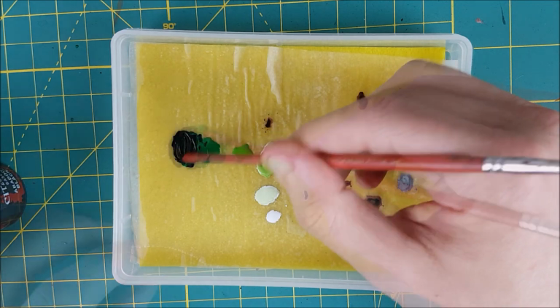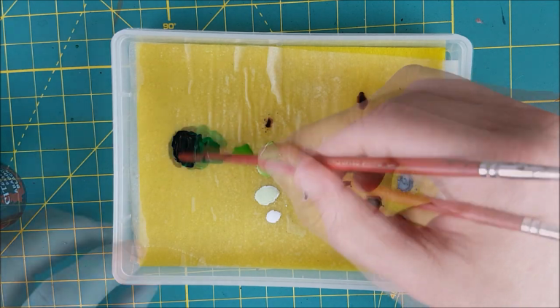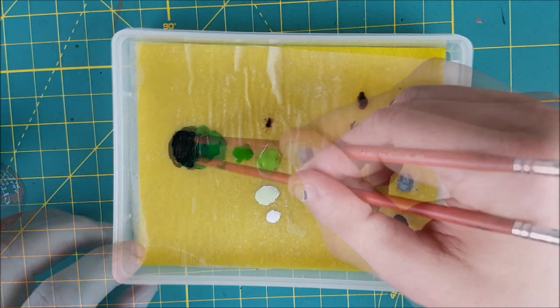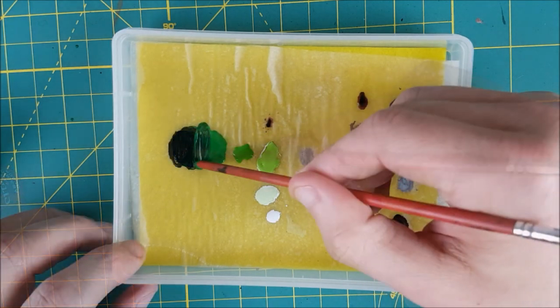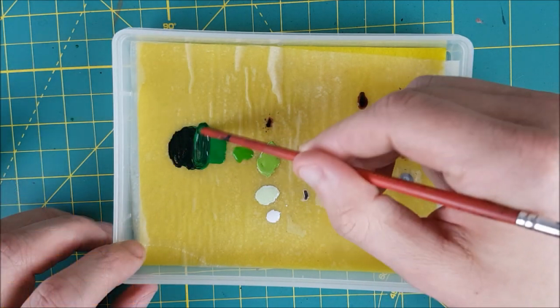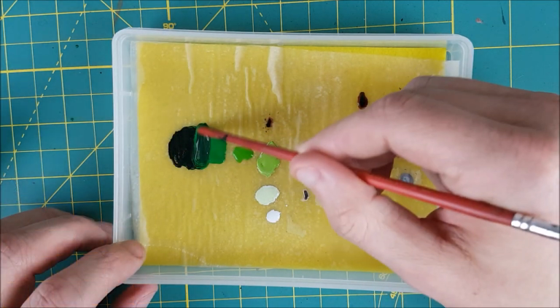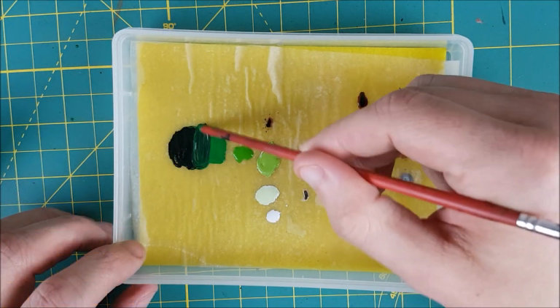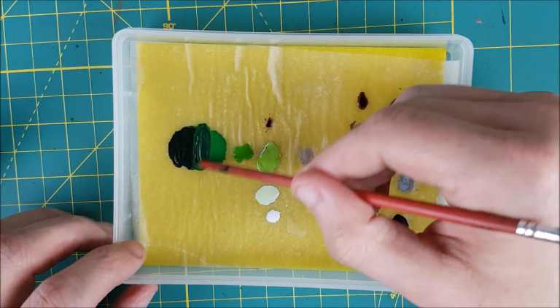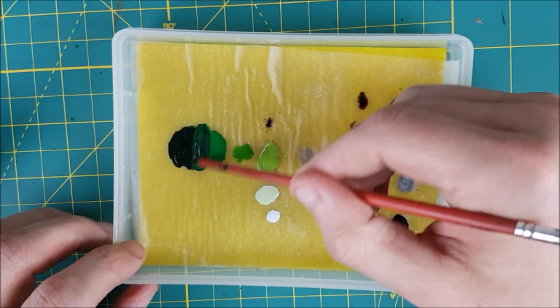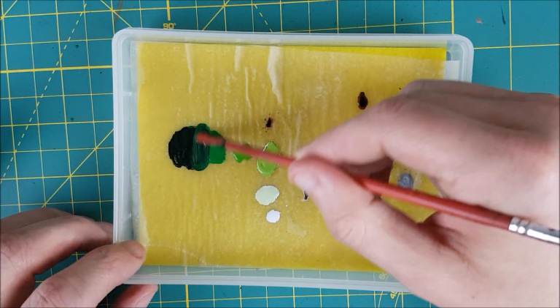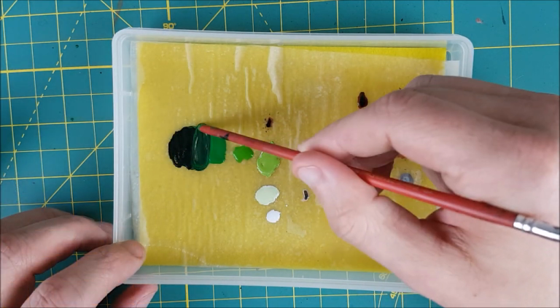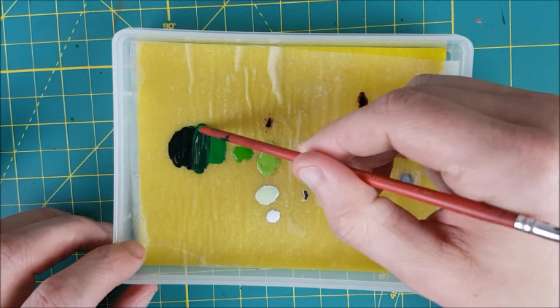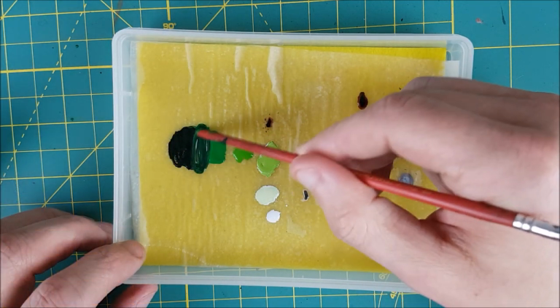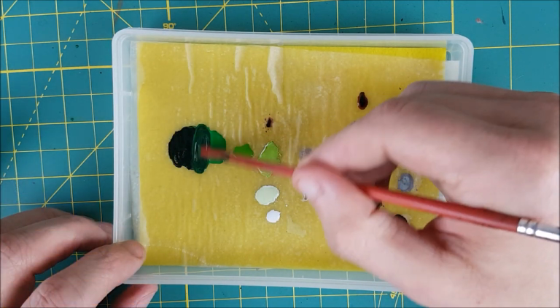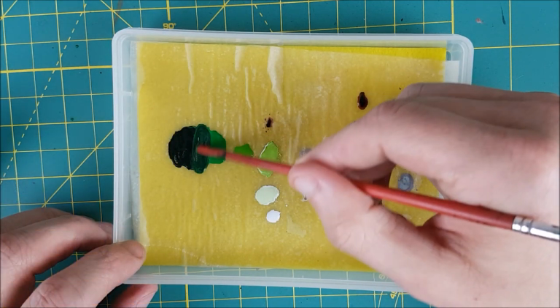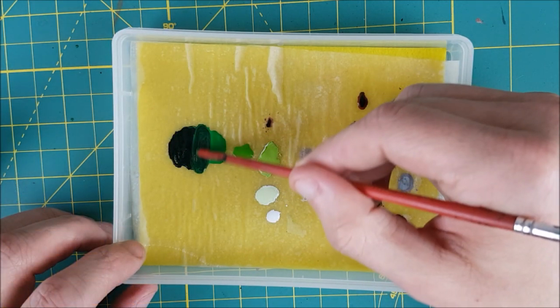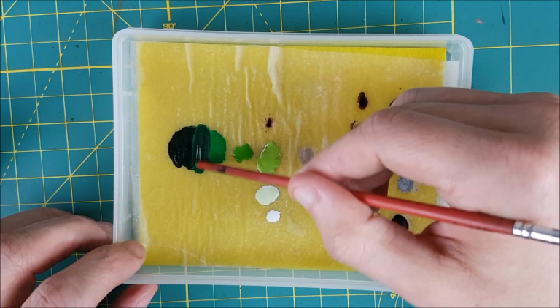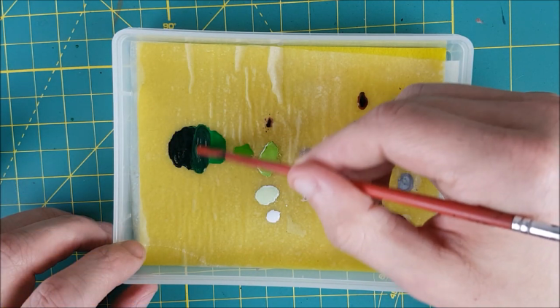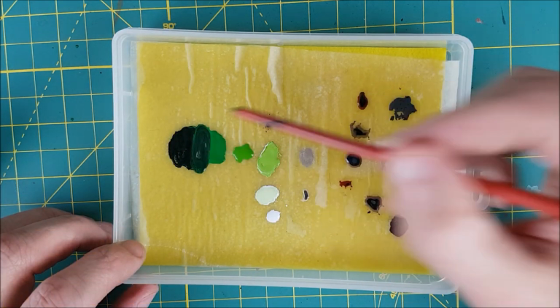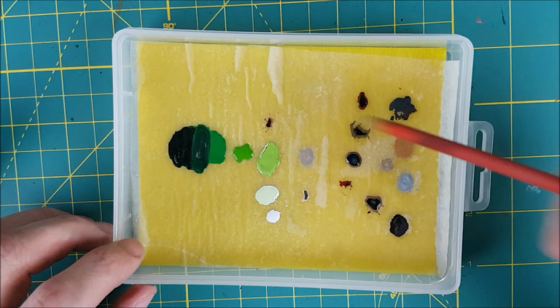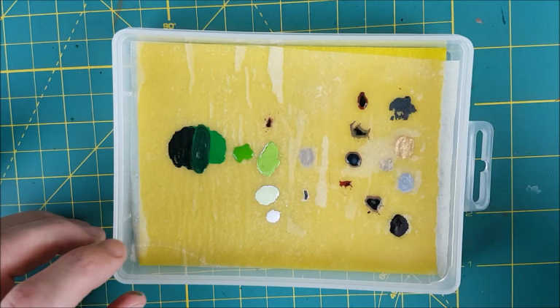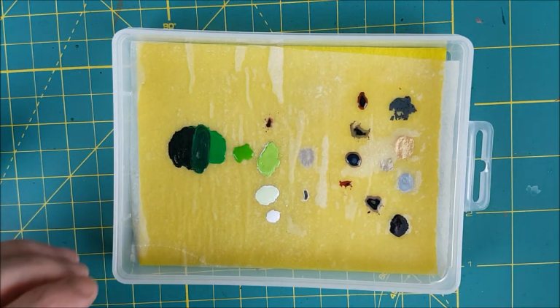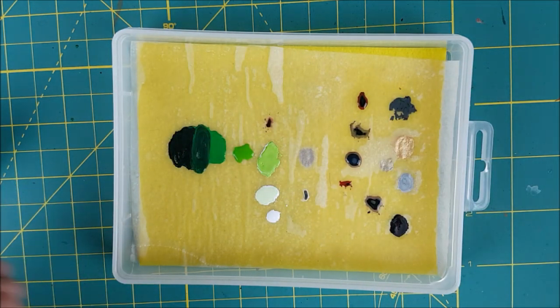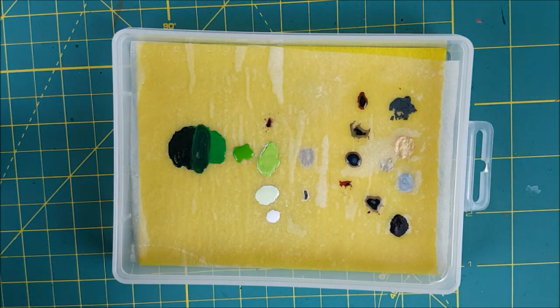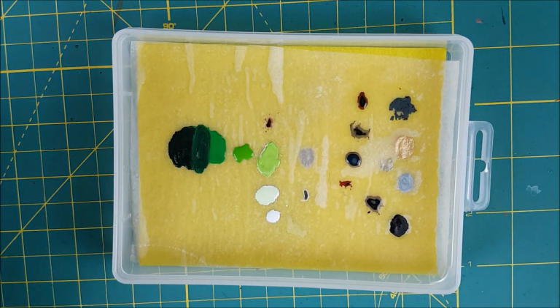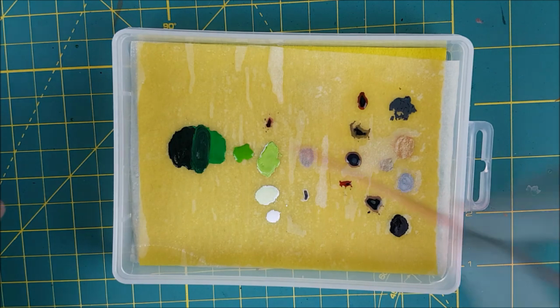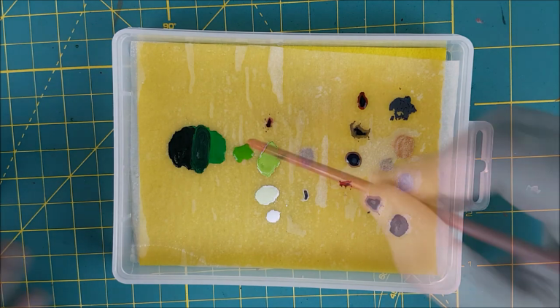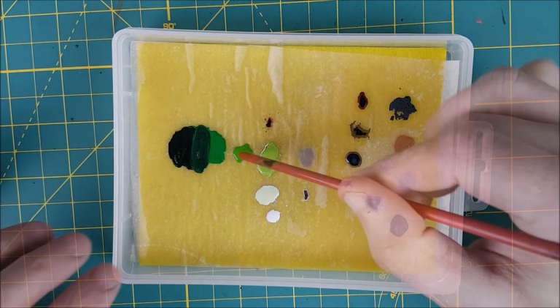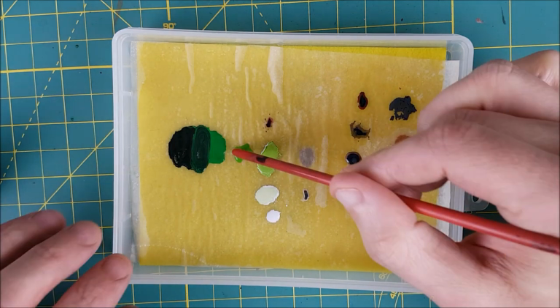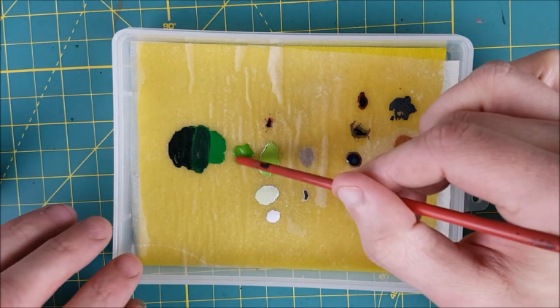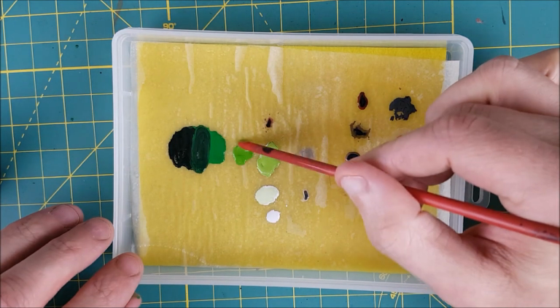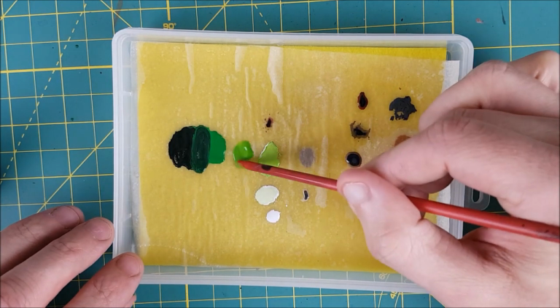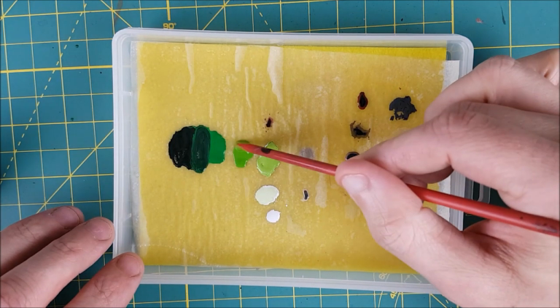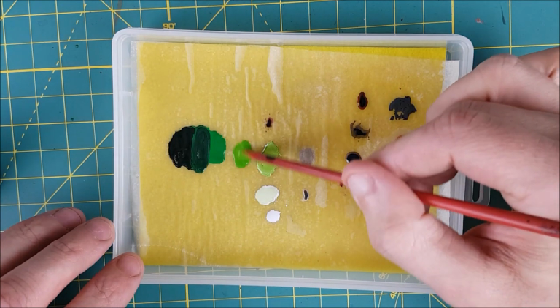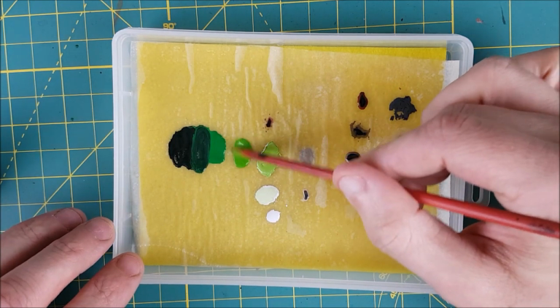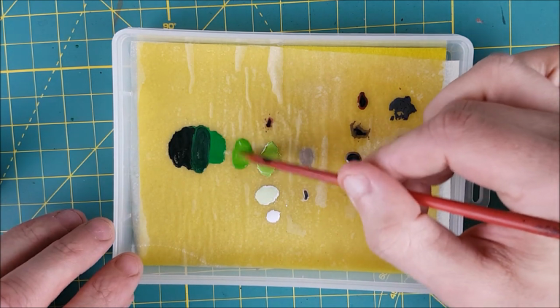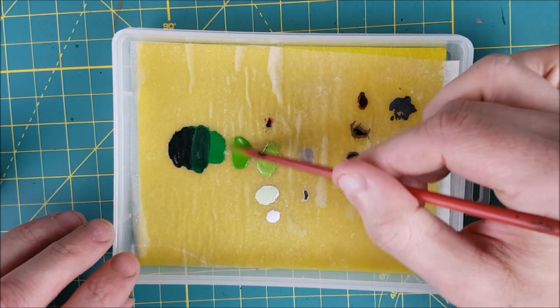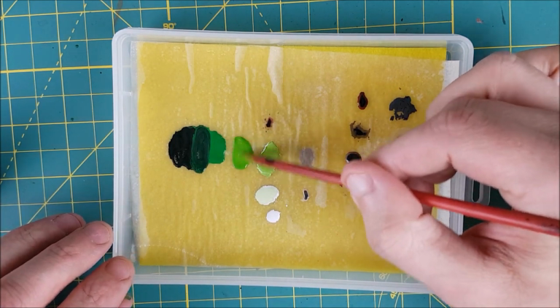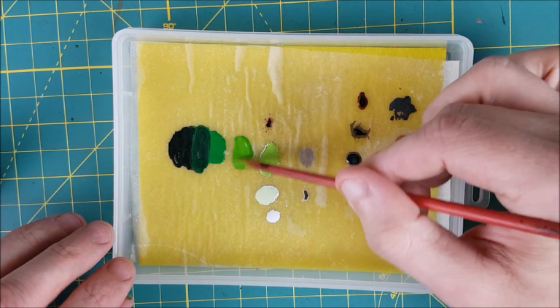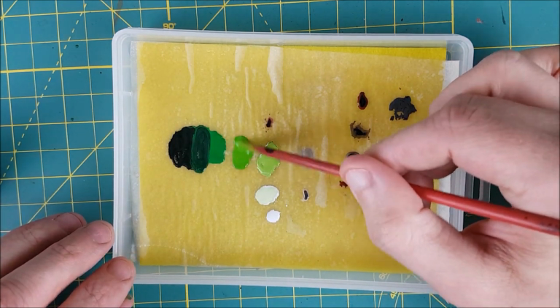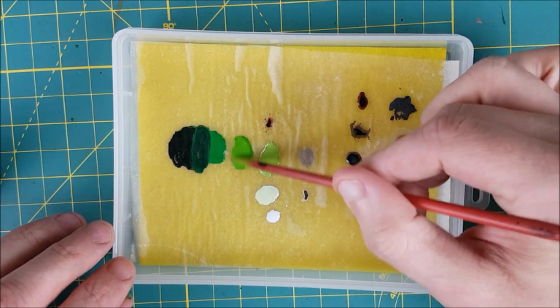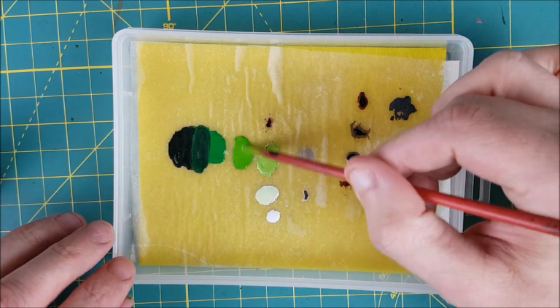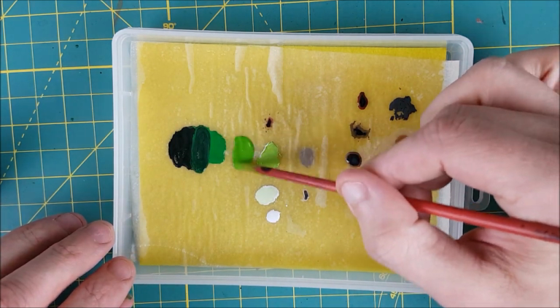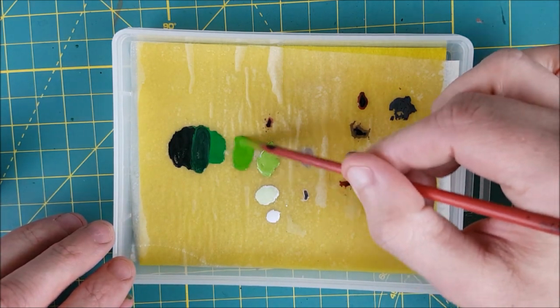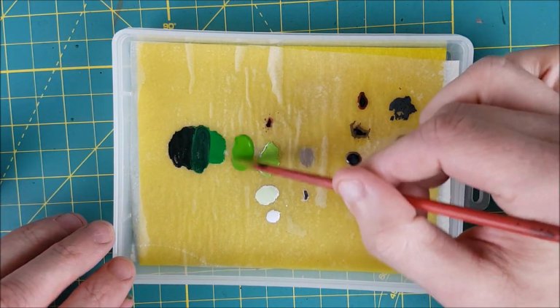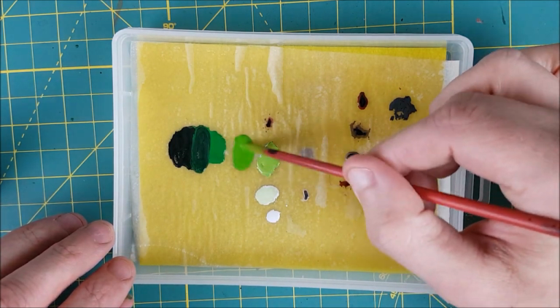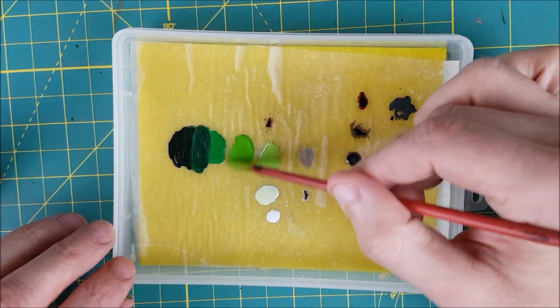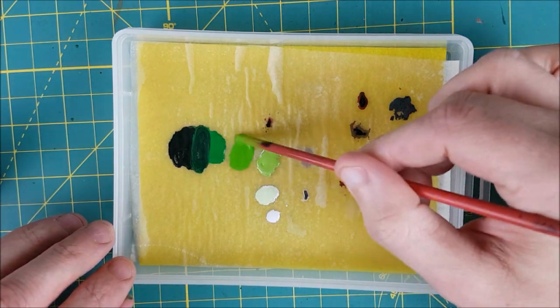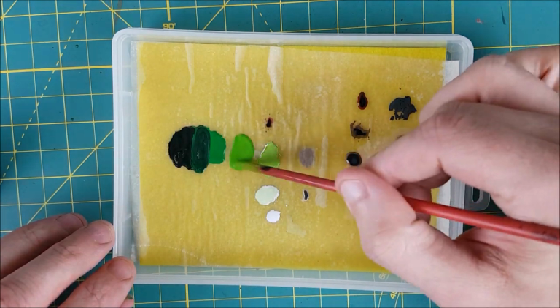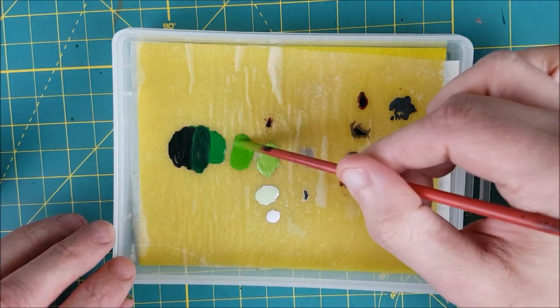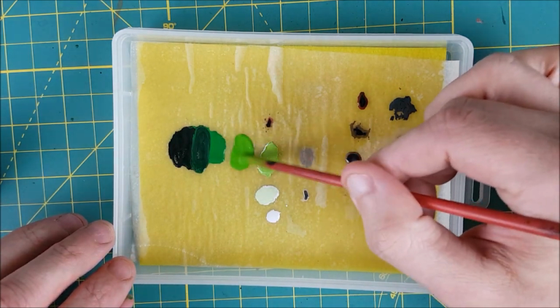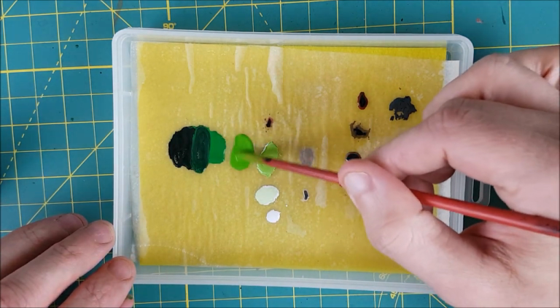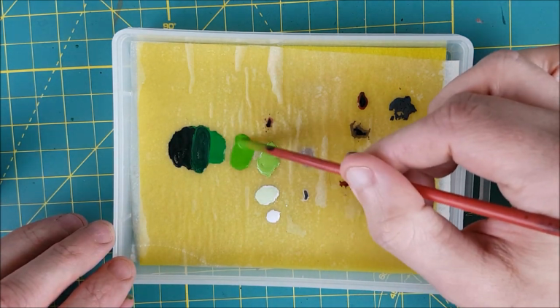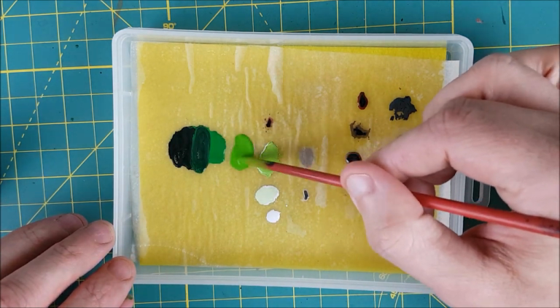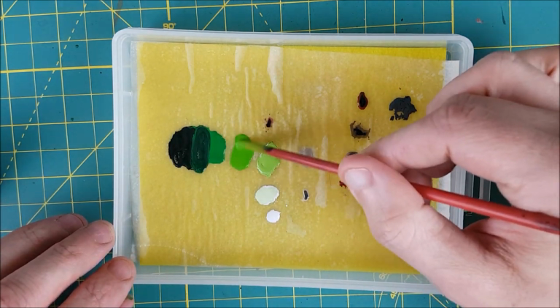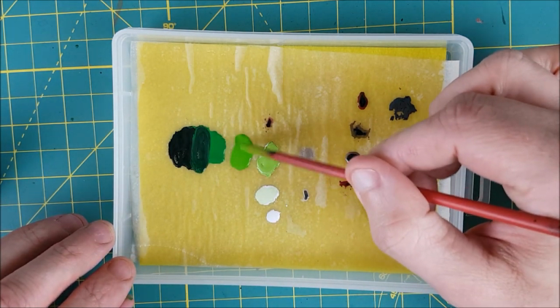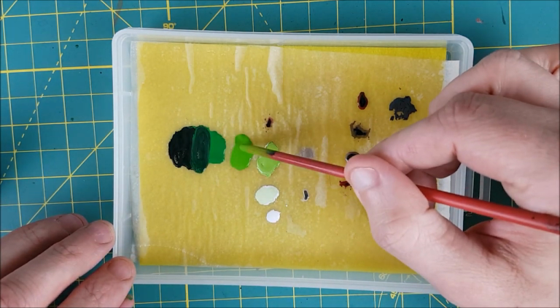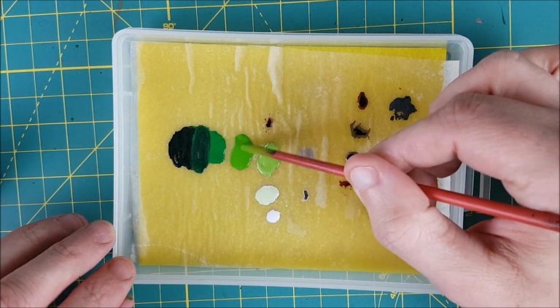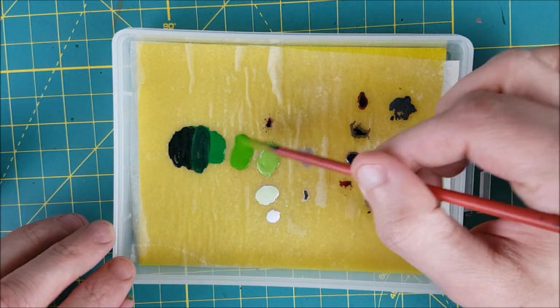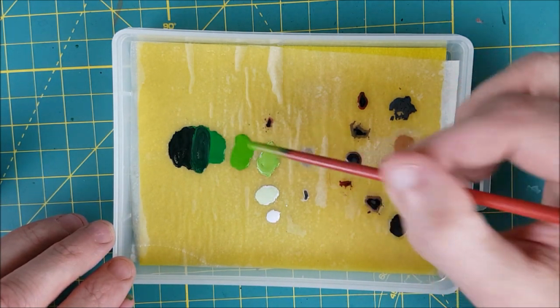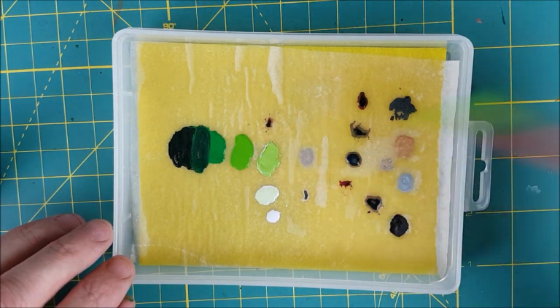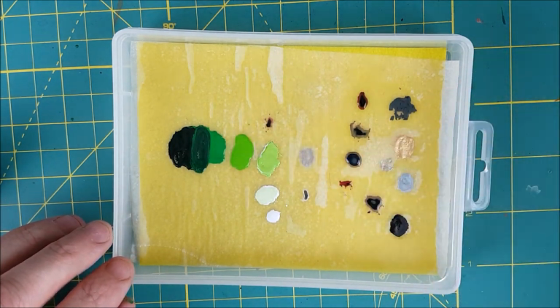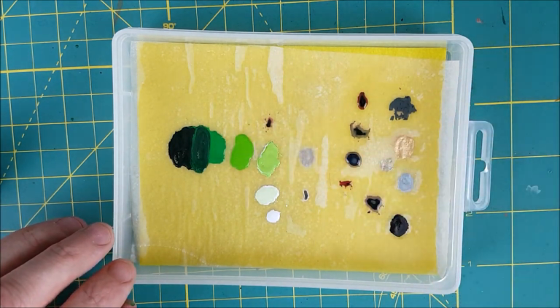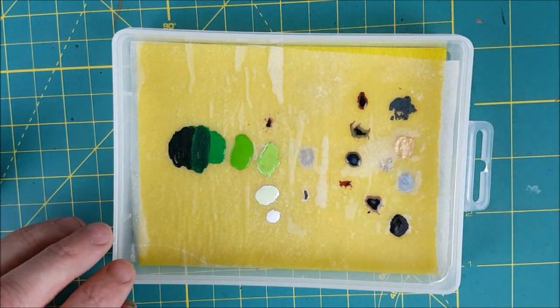Now that all the colors are down, I'm mixing in a few drops of water with each so that each one is nice and thin, like a wash or a watery glaze.